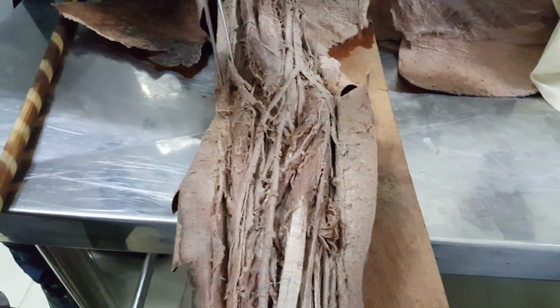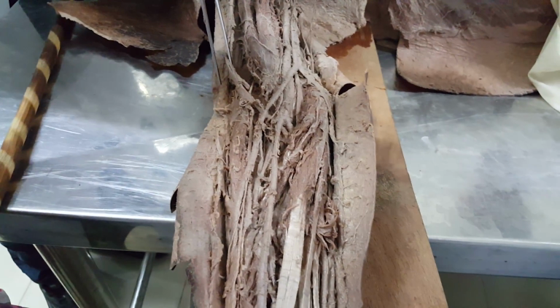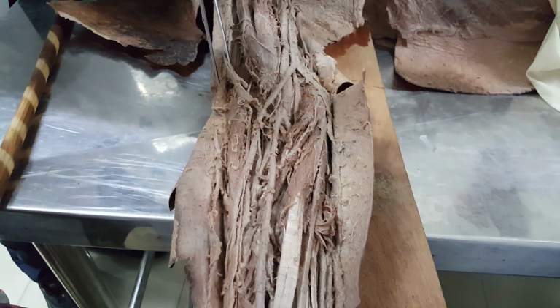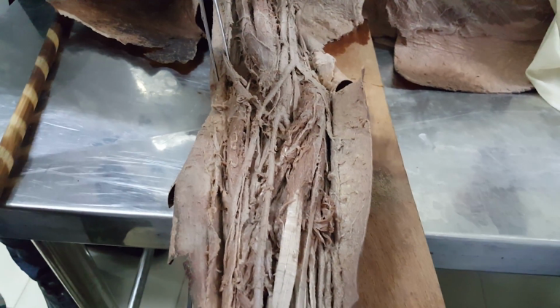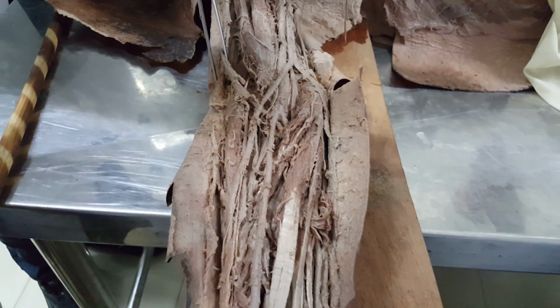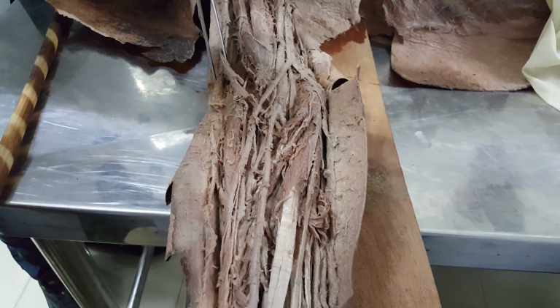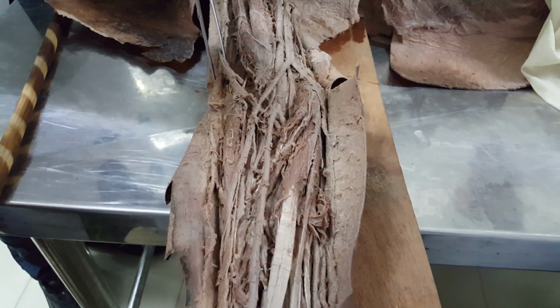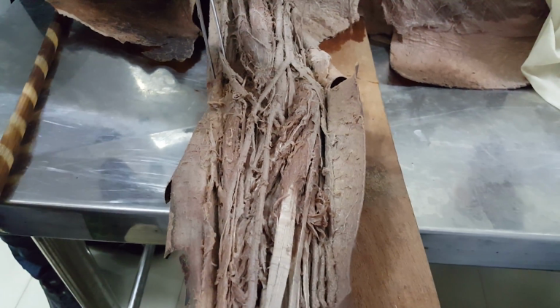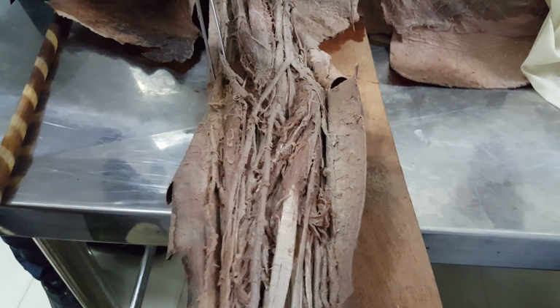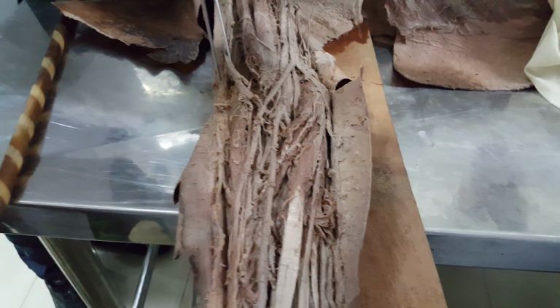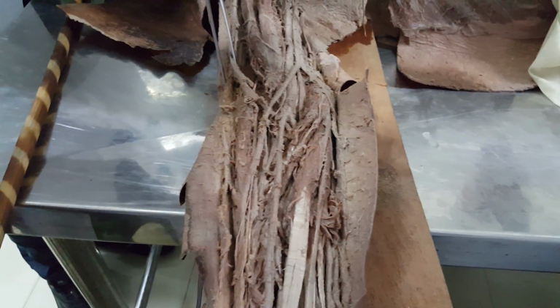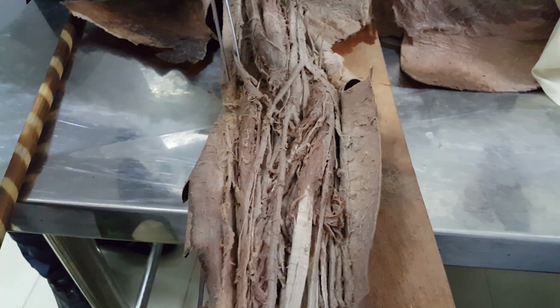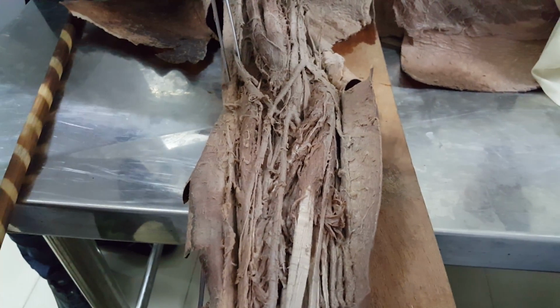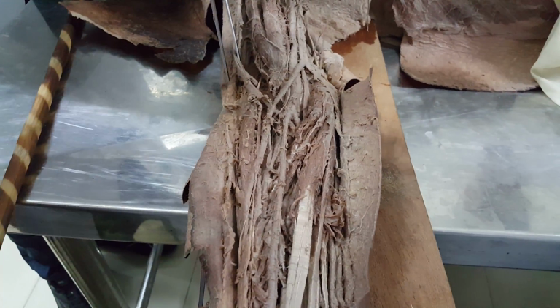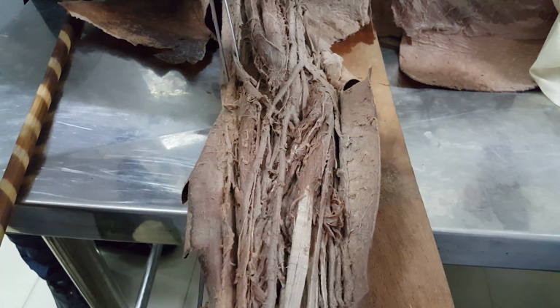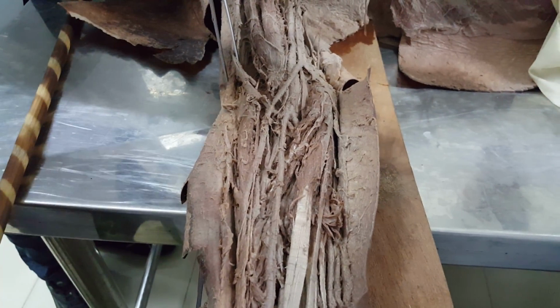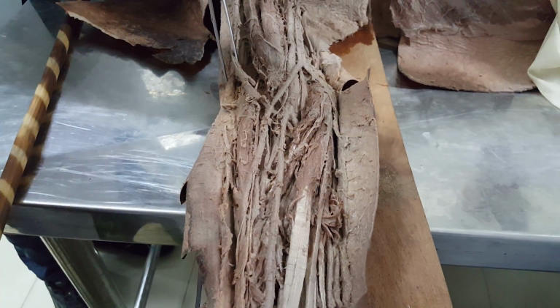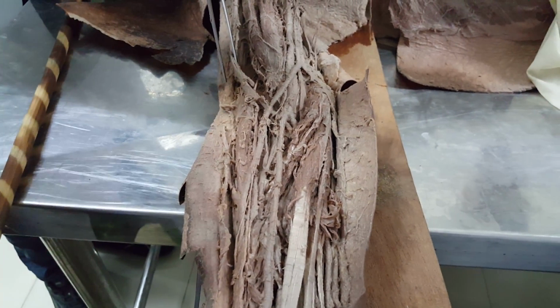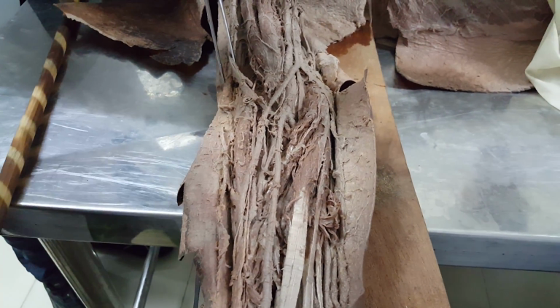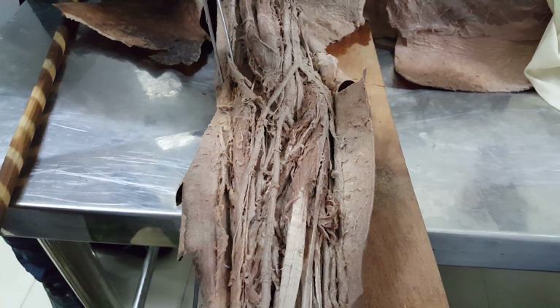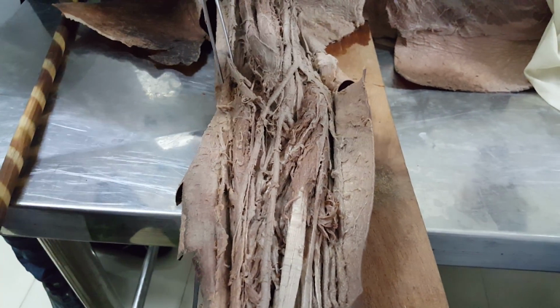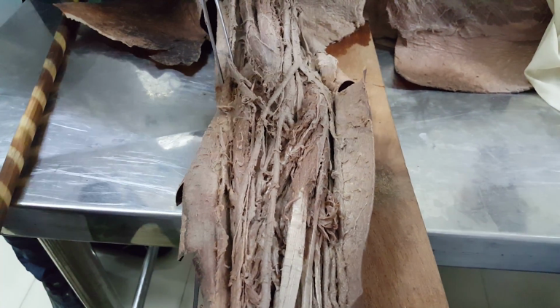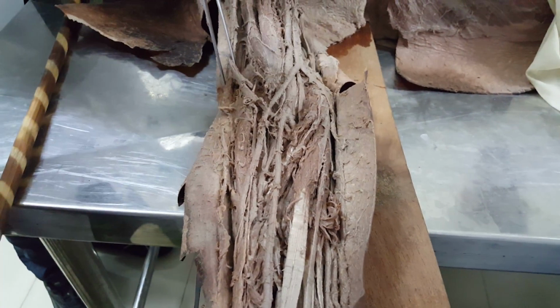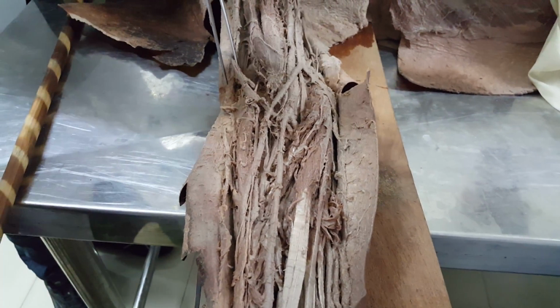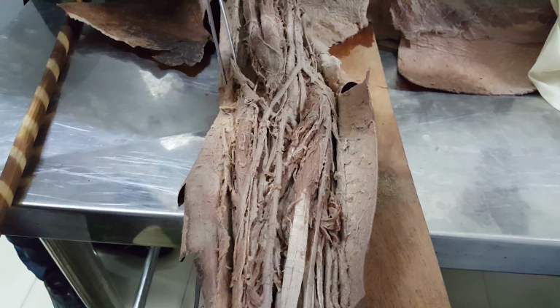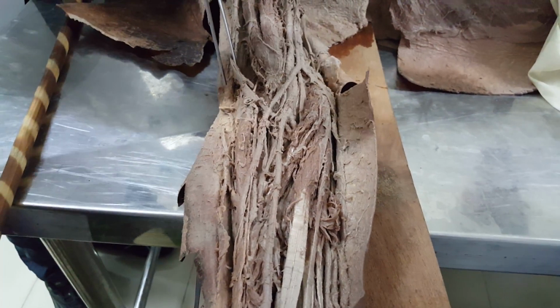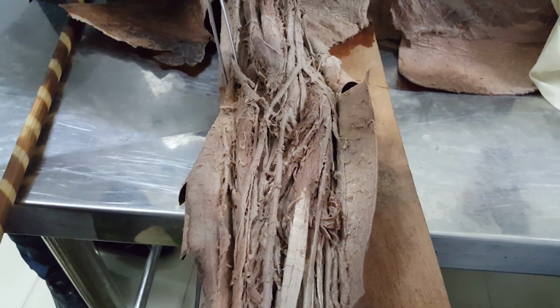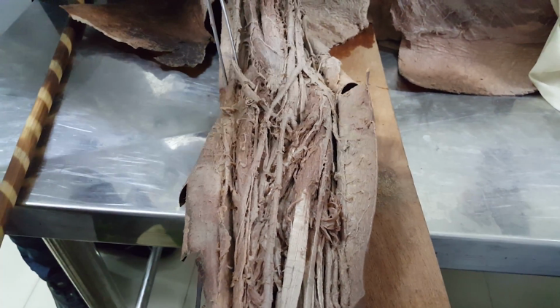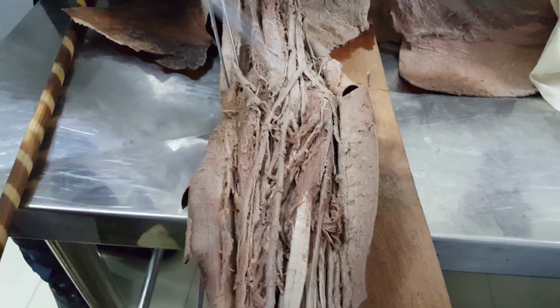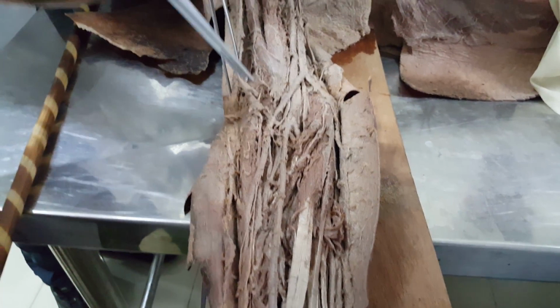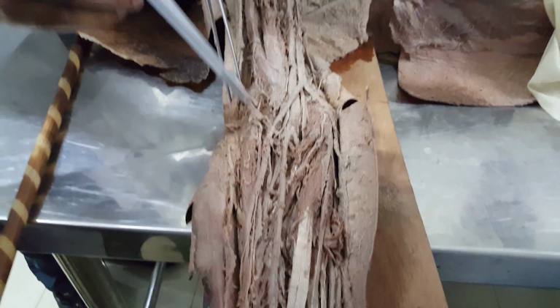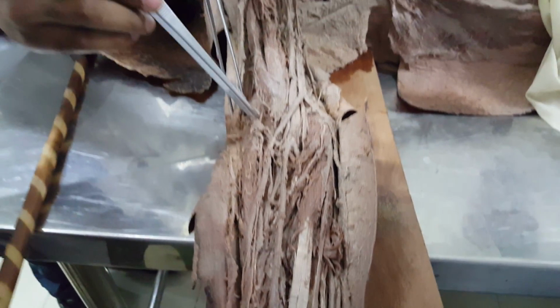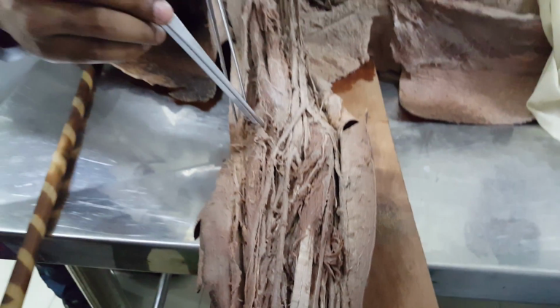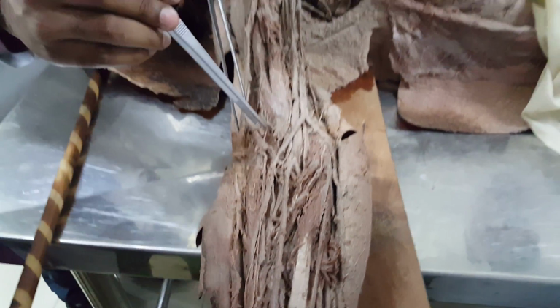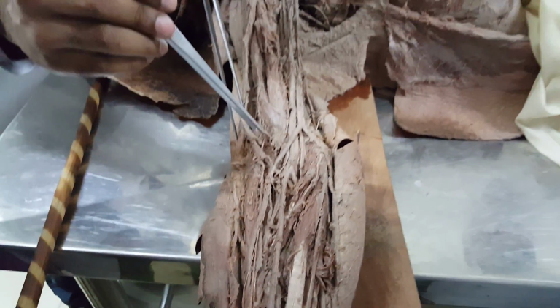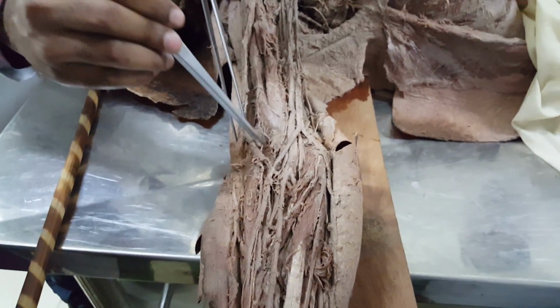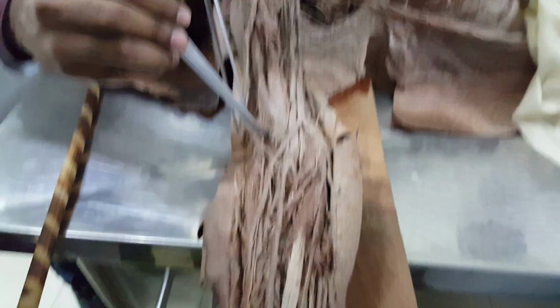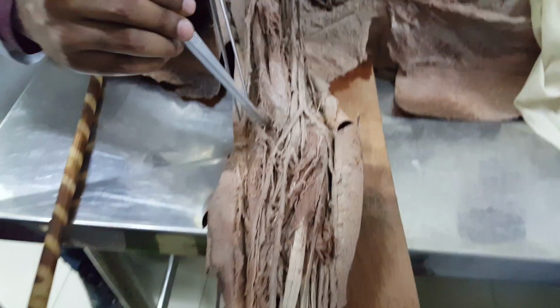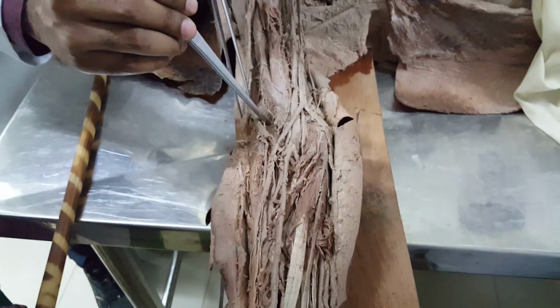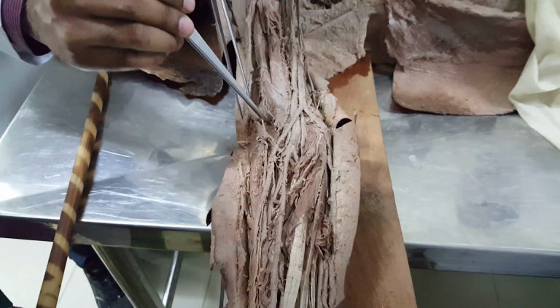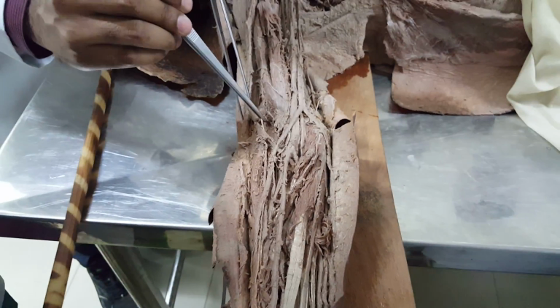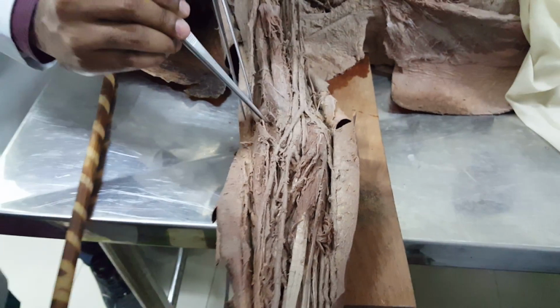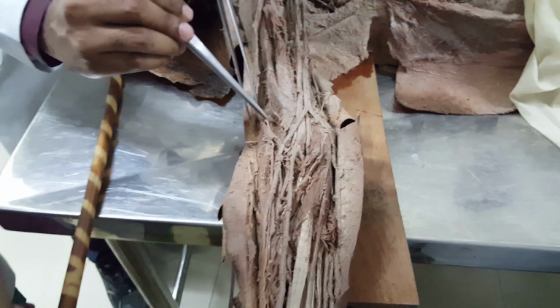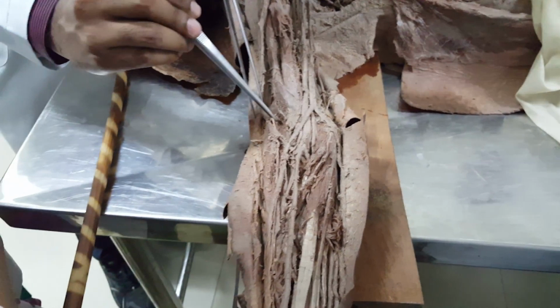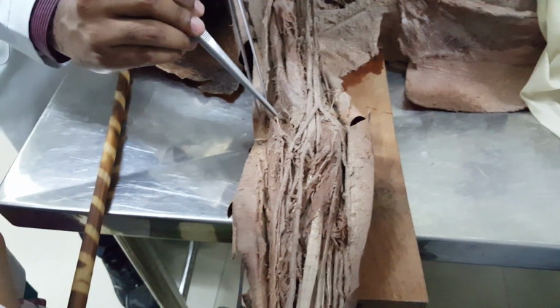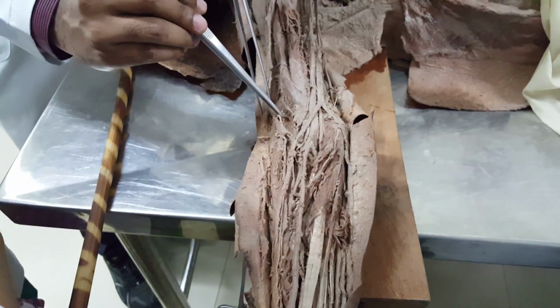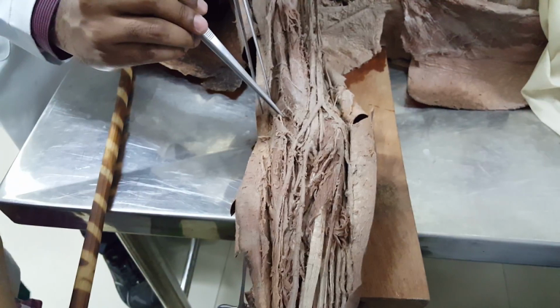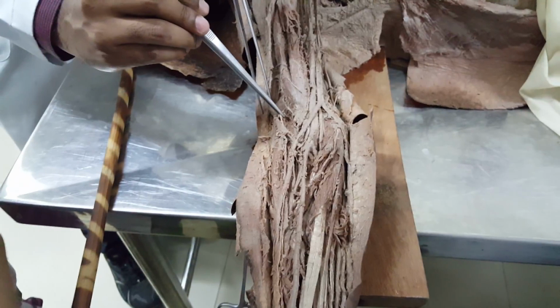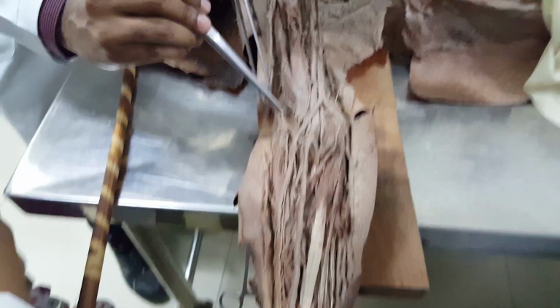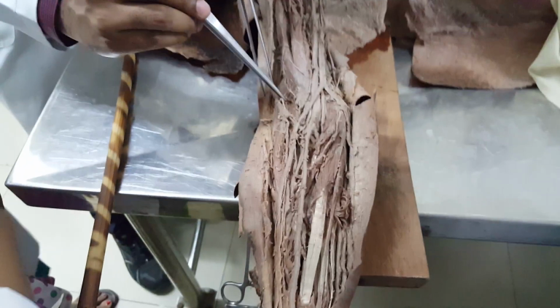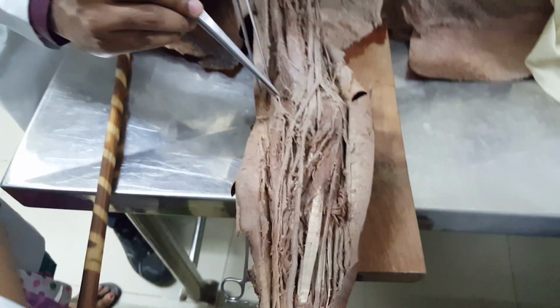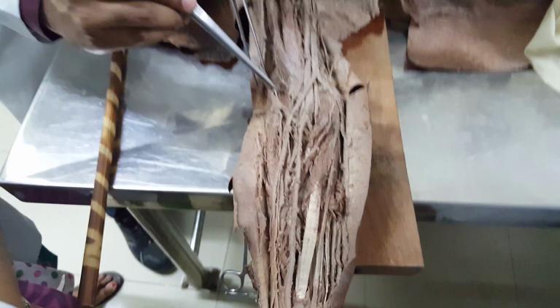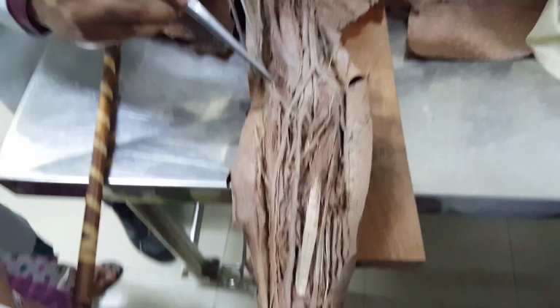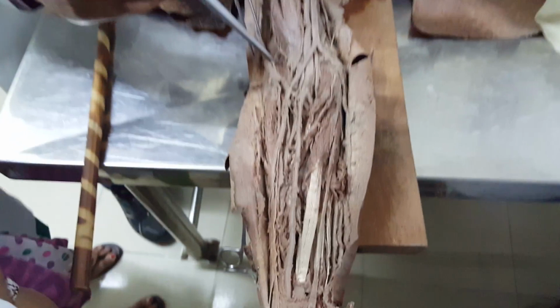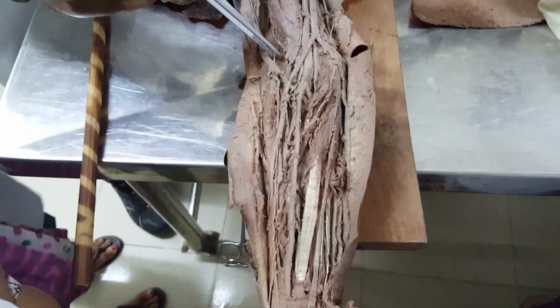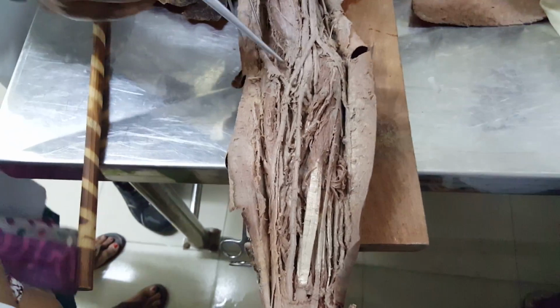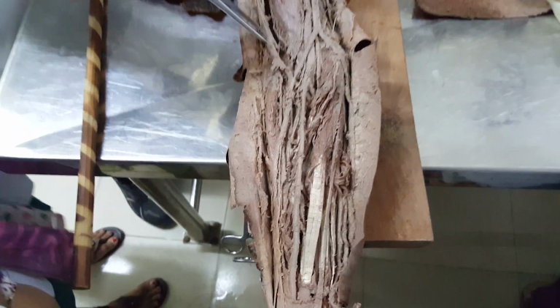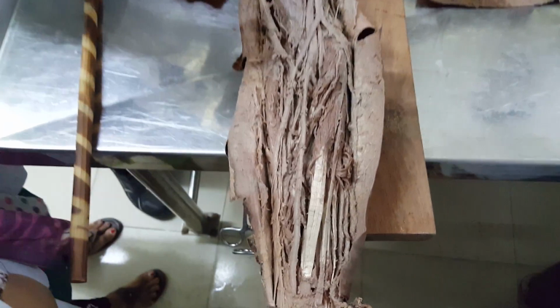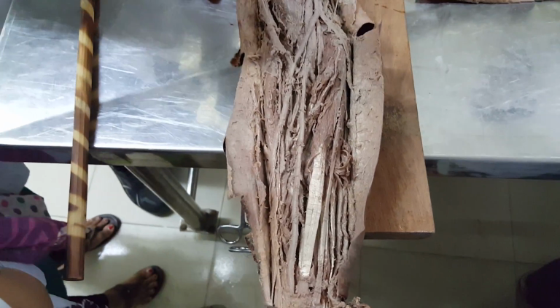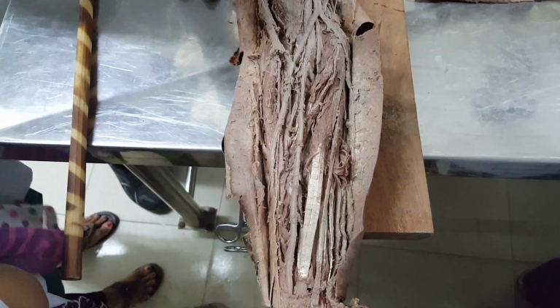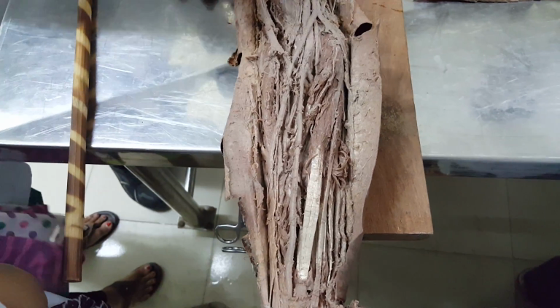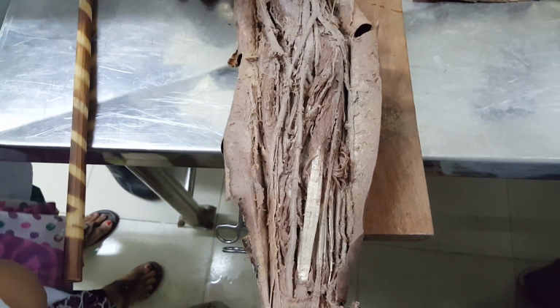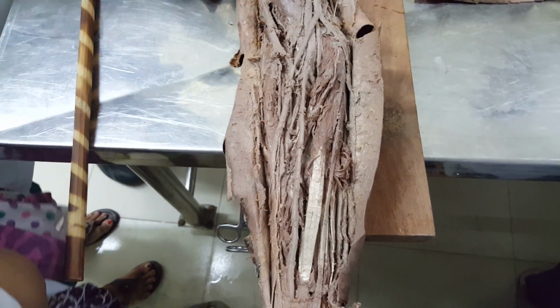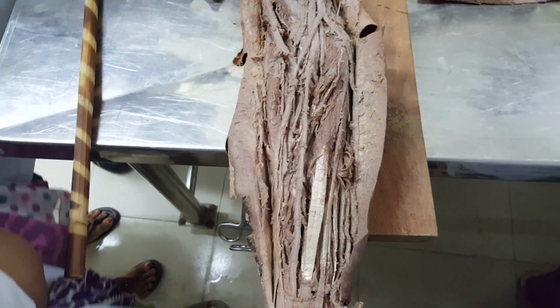This is a medial anti-brachial cutaneous nerve. This is a lateral anti-brachial cutaneous nerve.